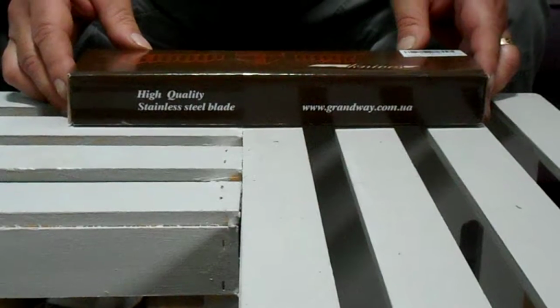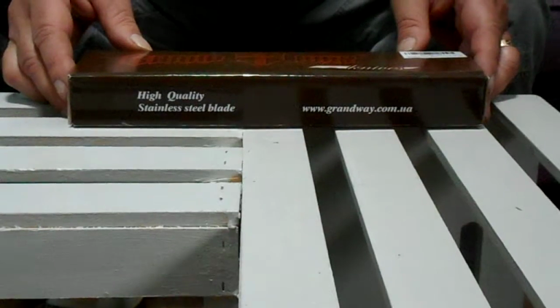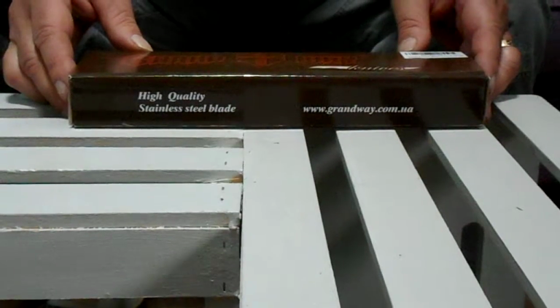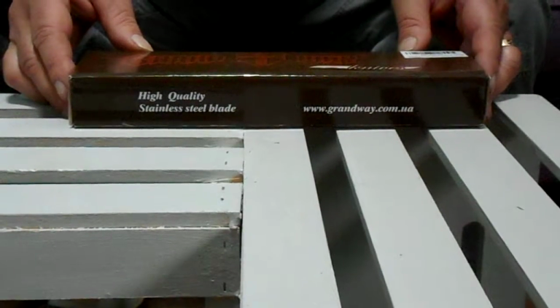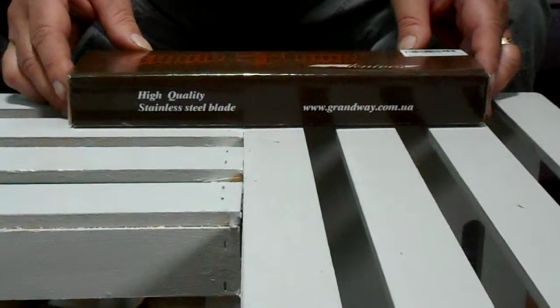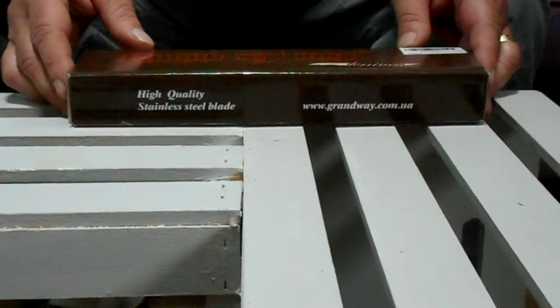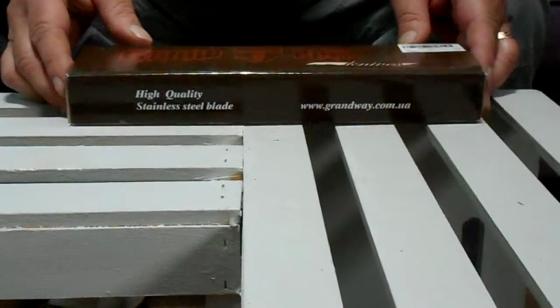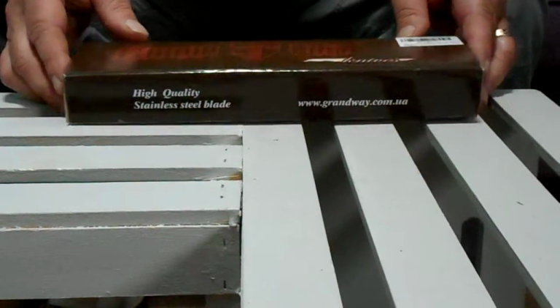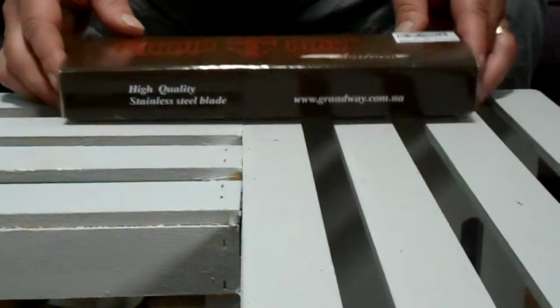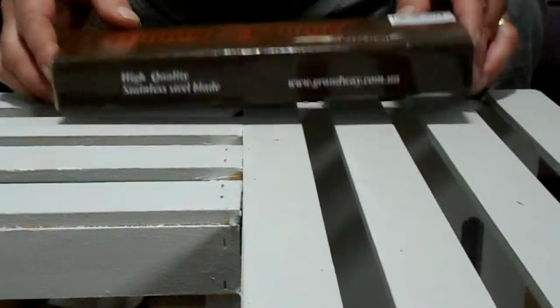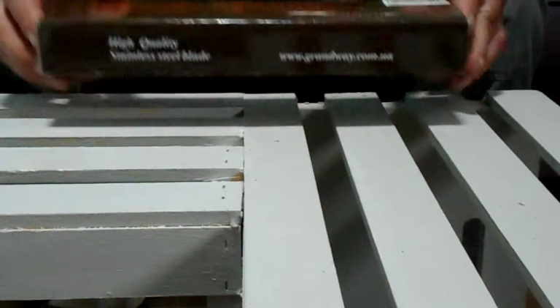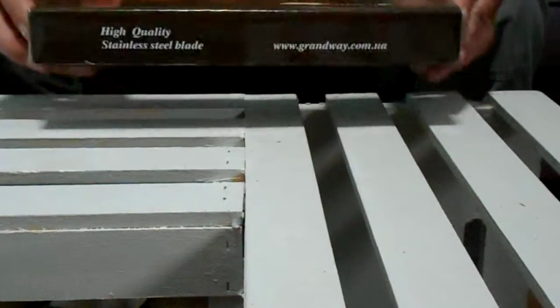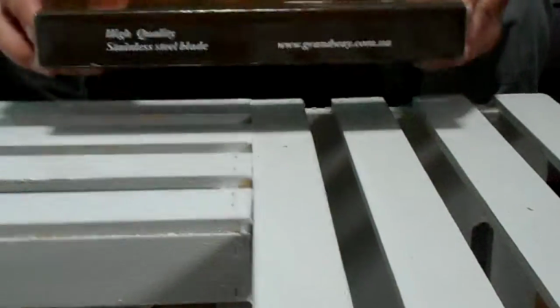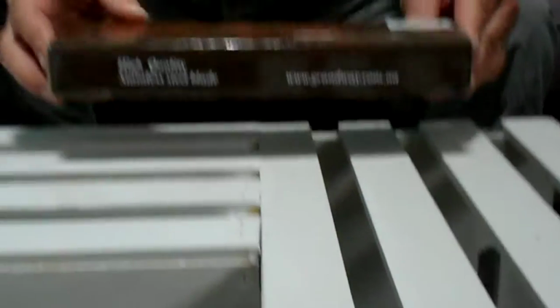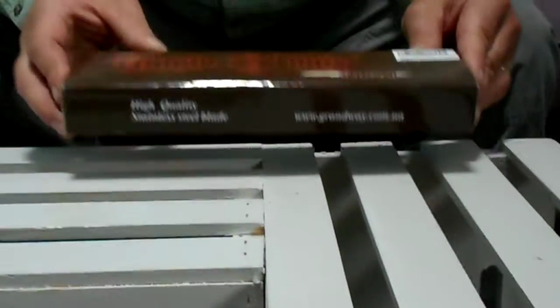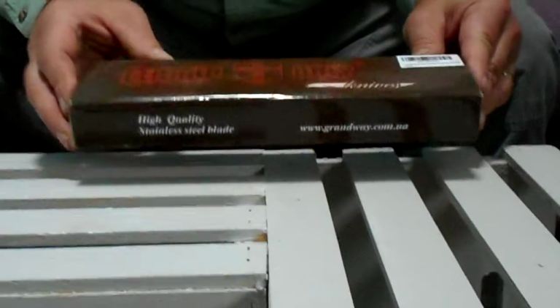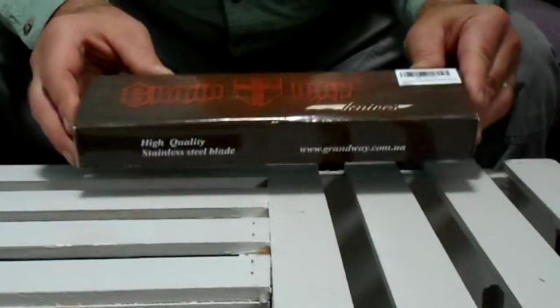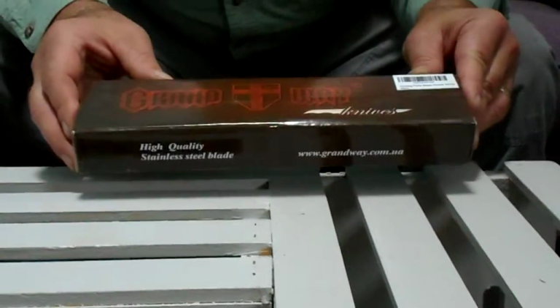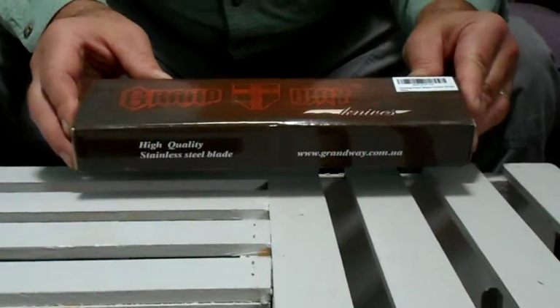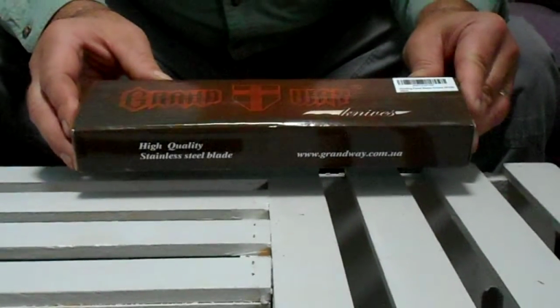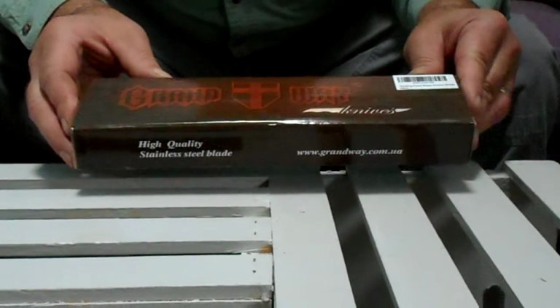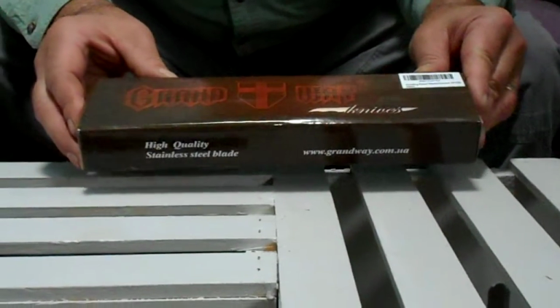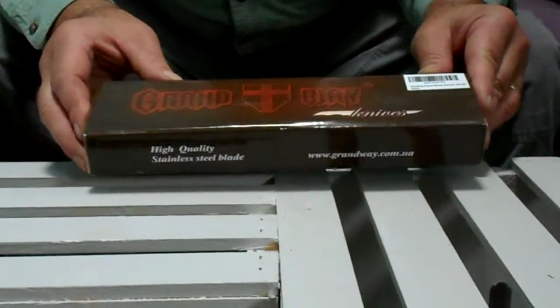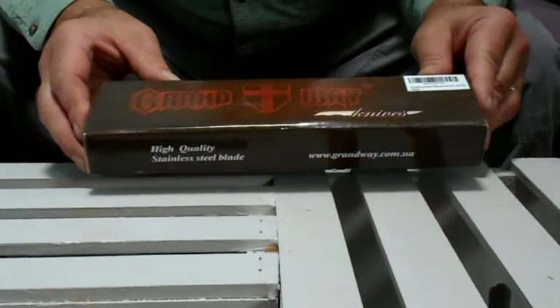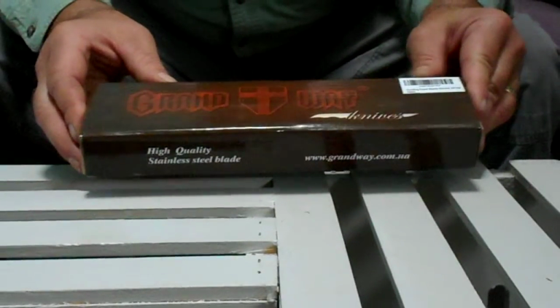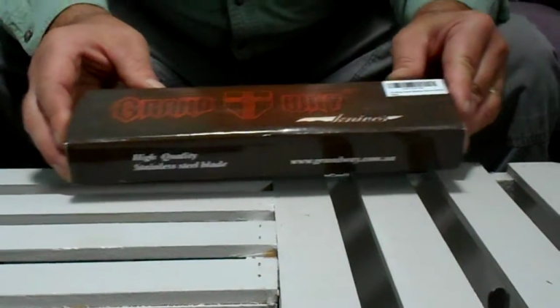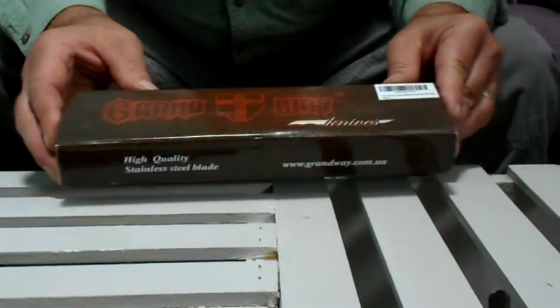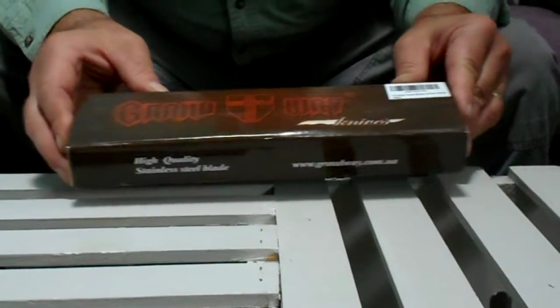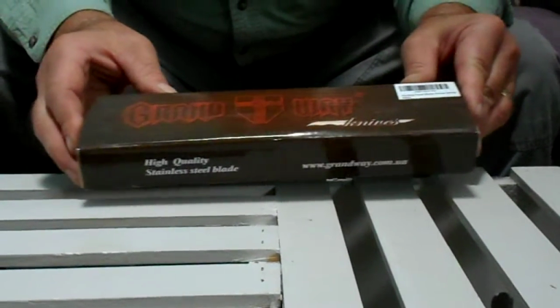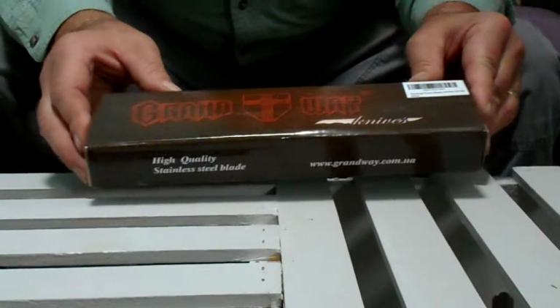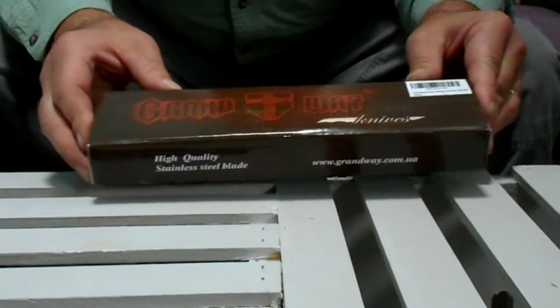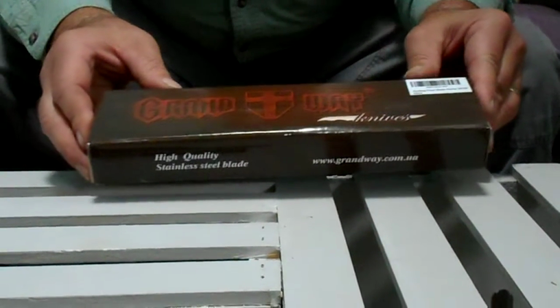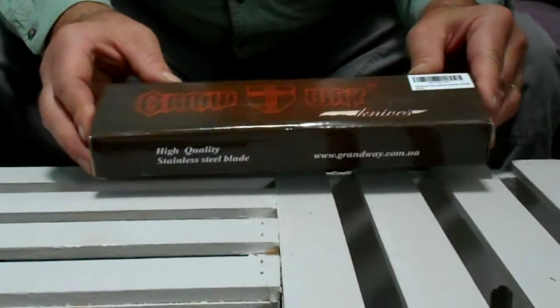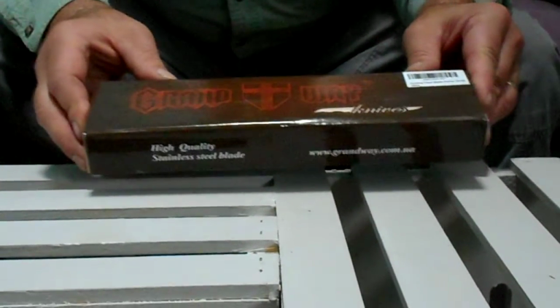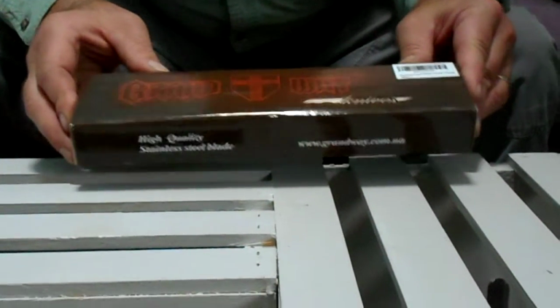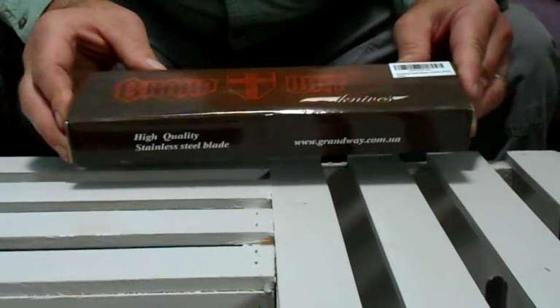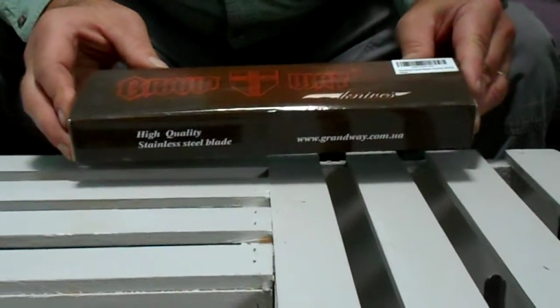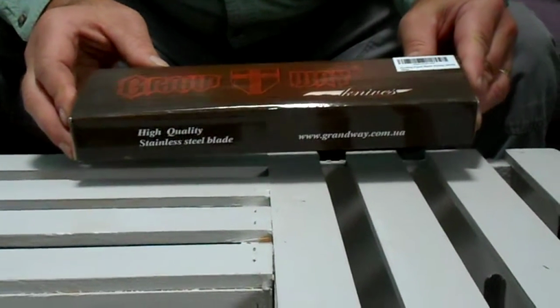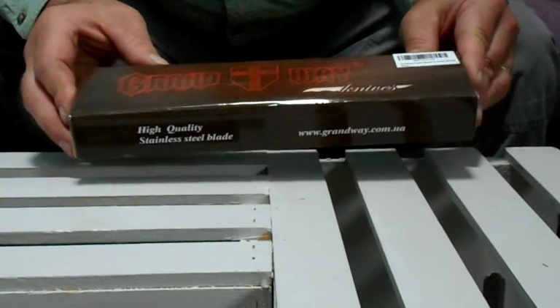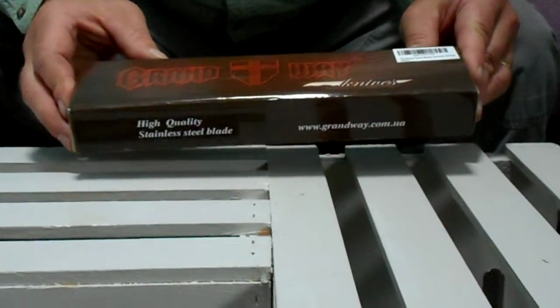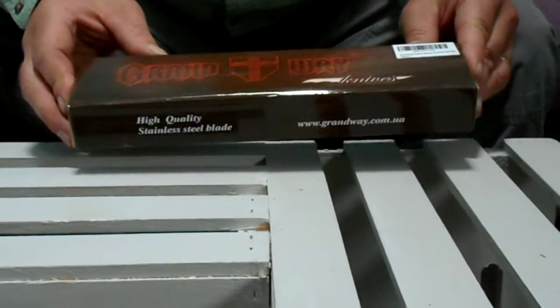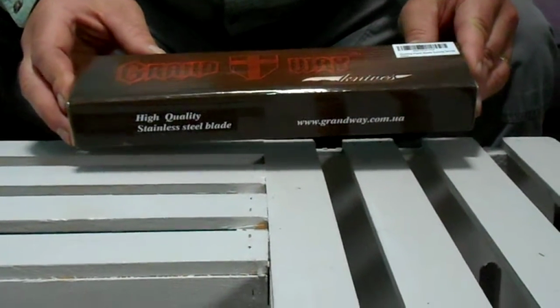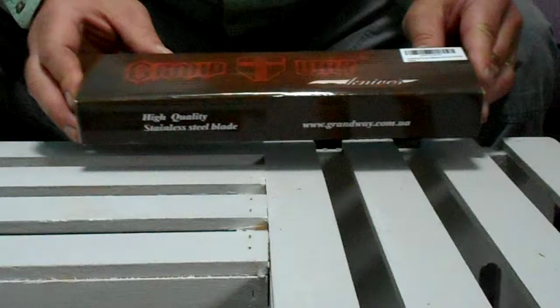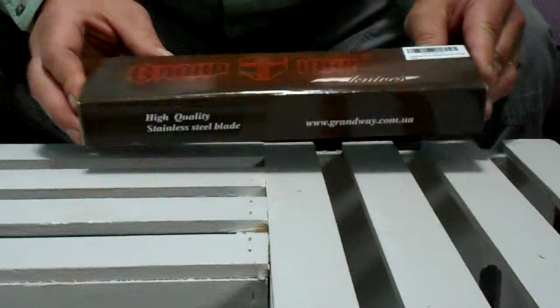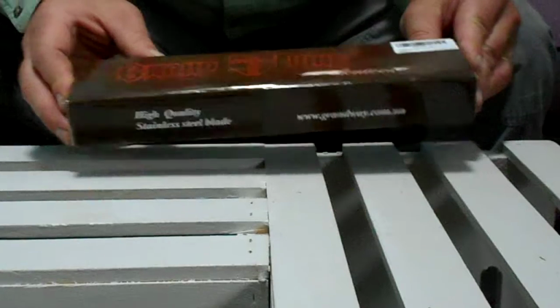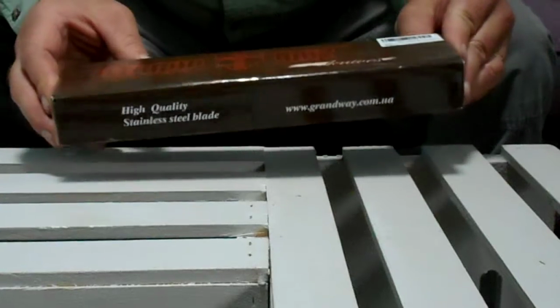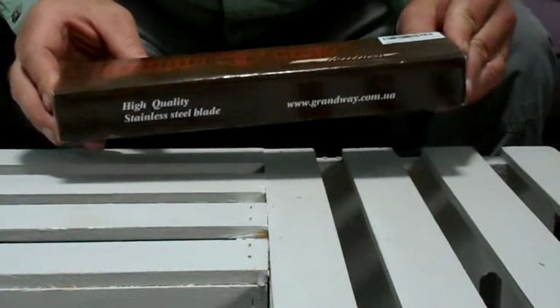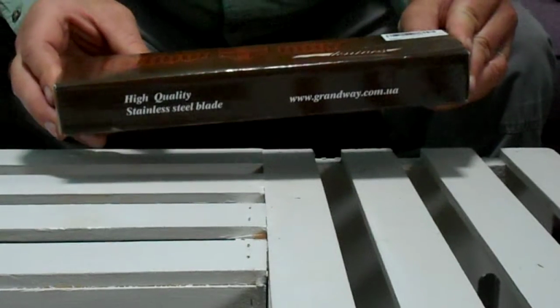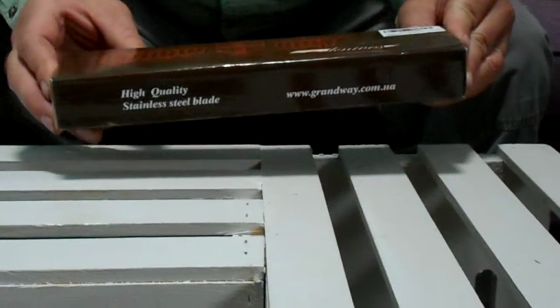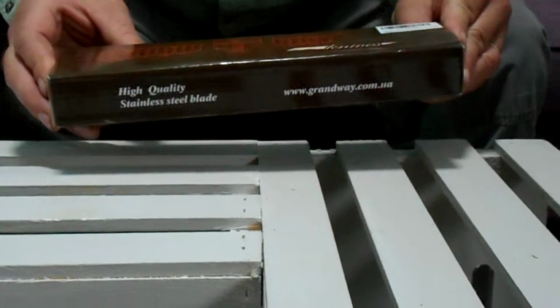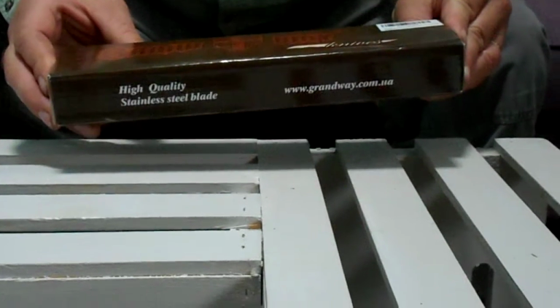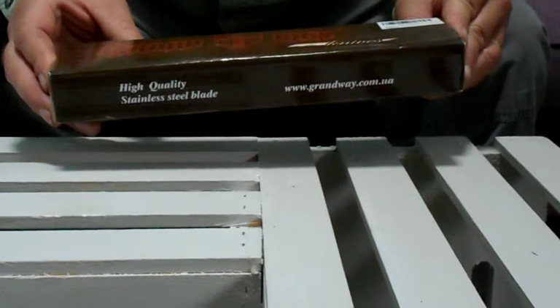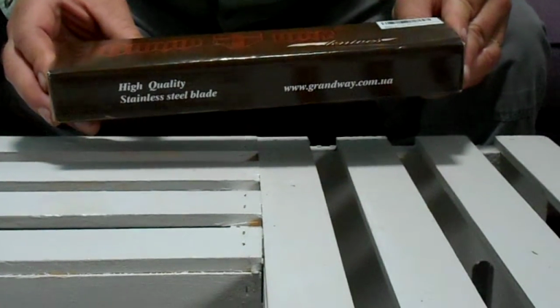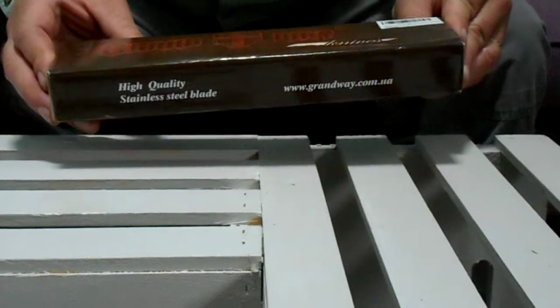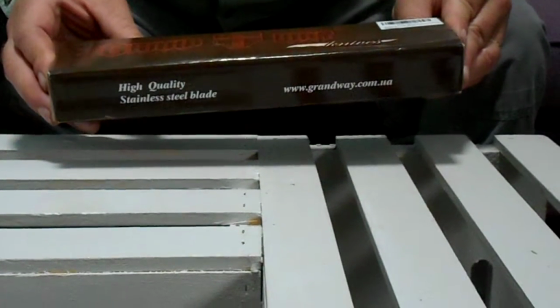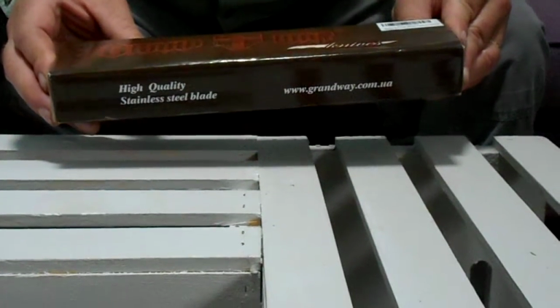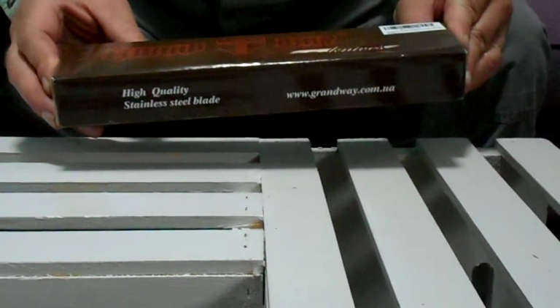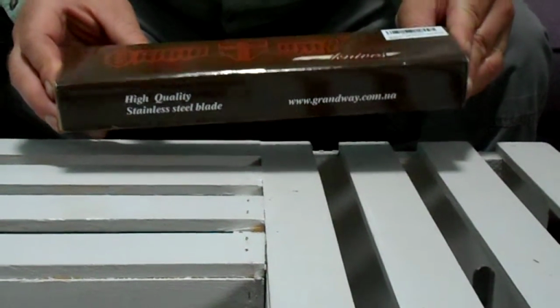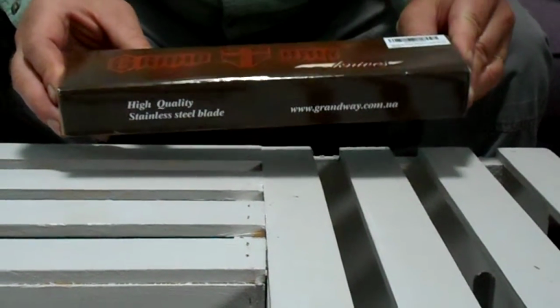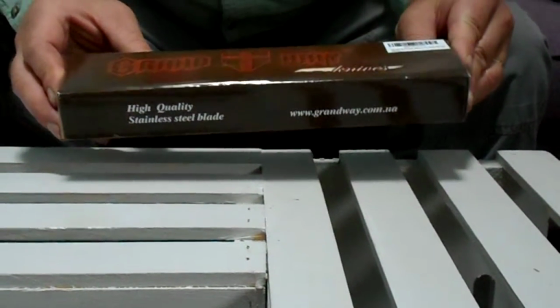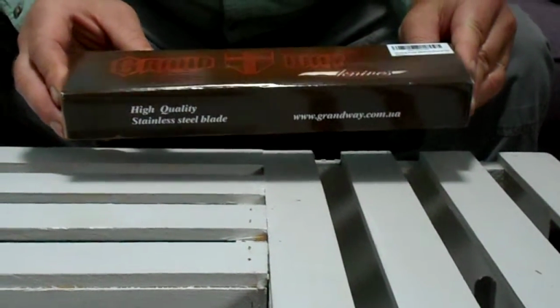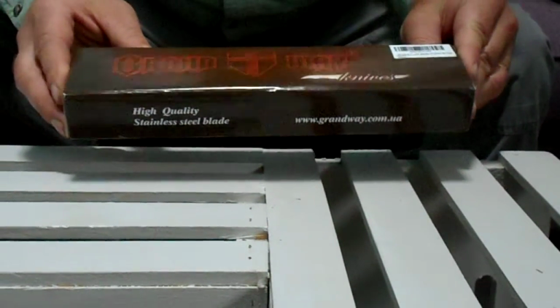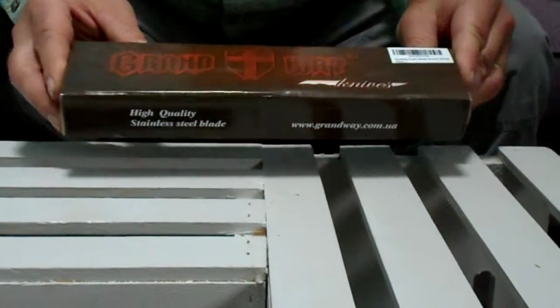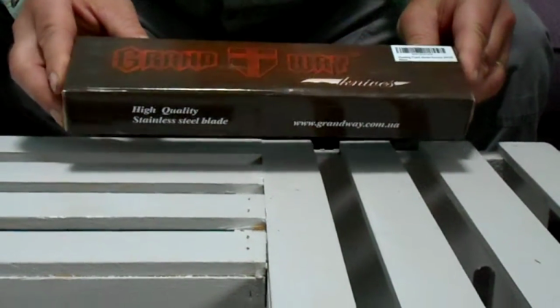This is a review of the Grandway Fixed Blade Hunting Knife with Sharpener, number 24100.